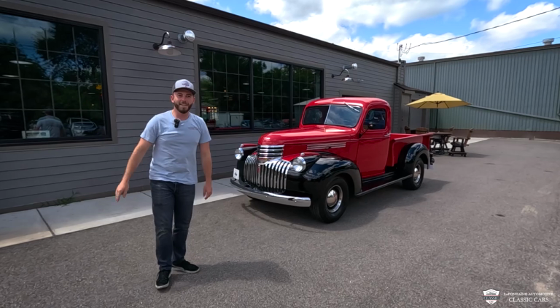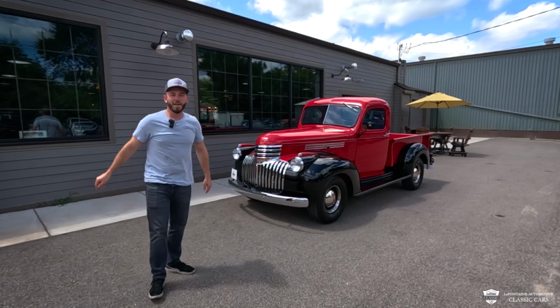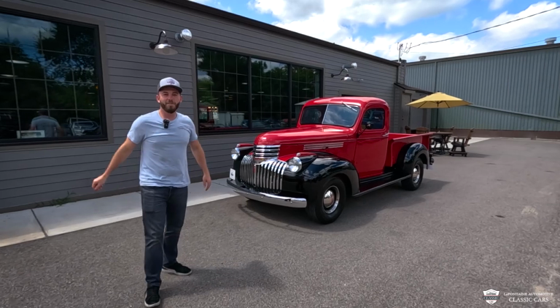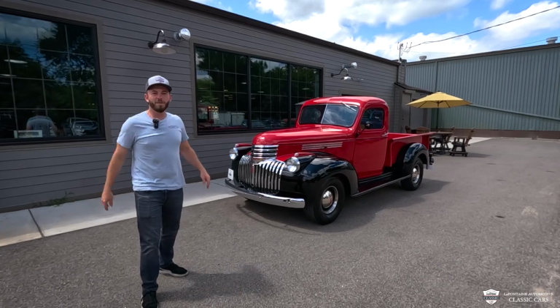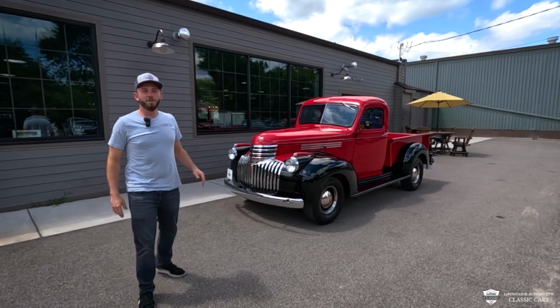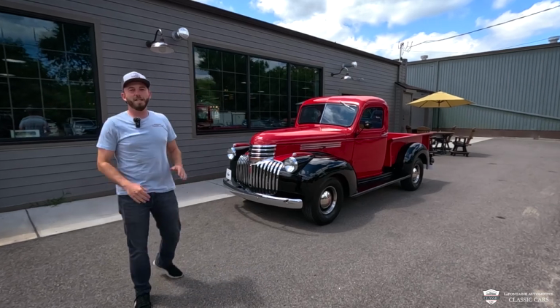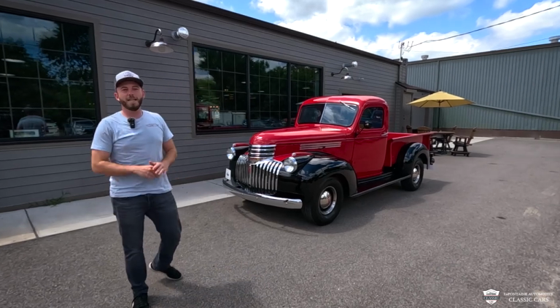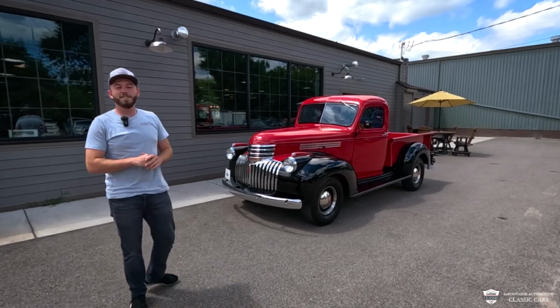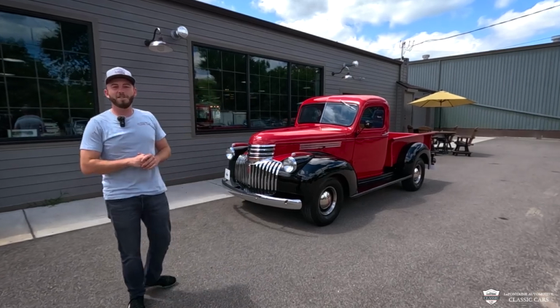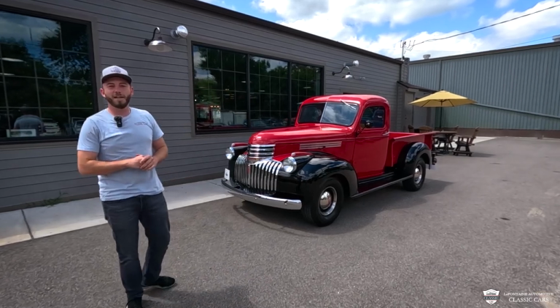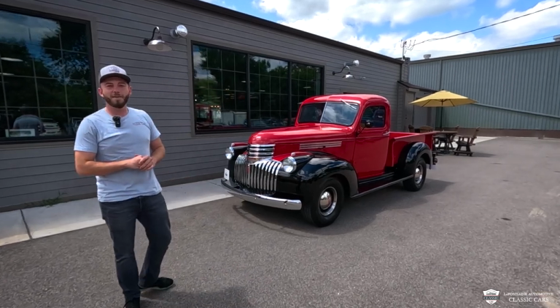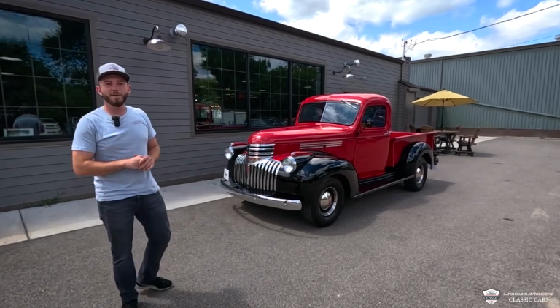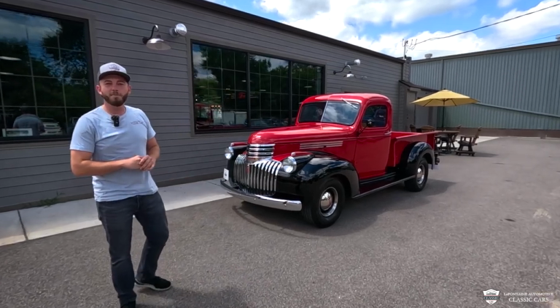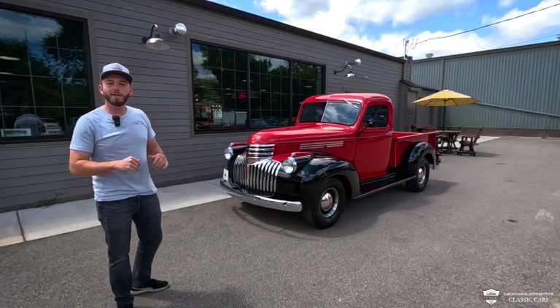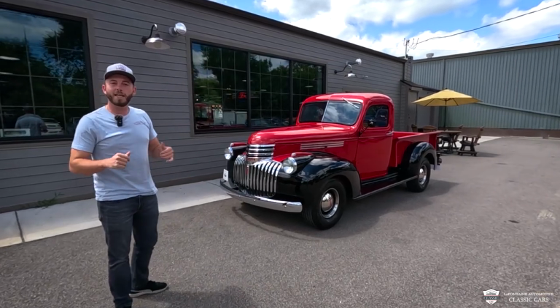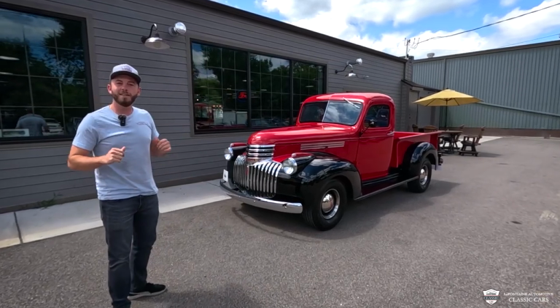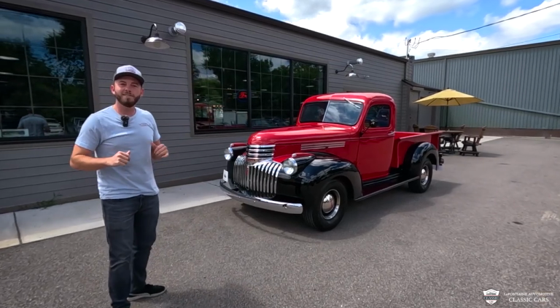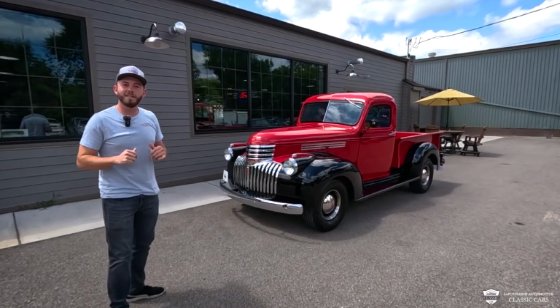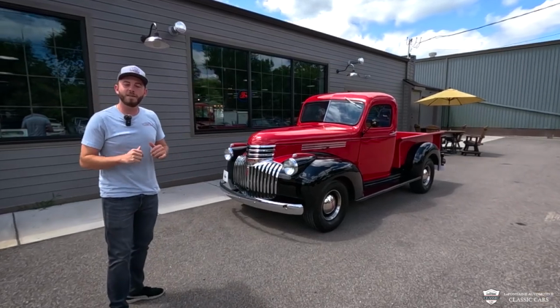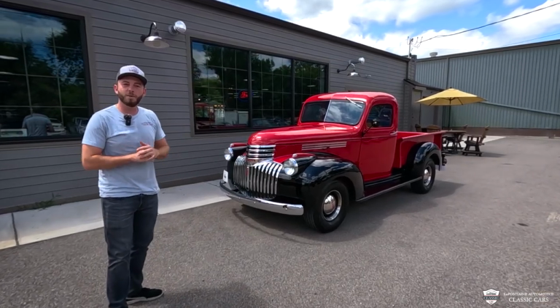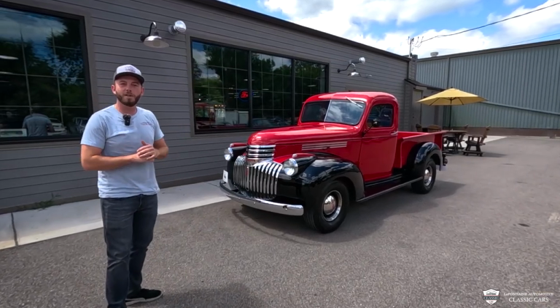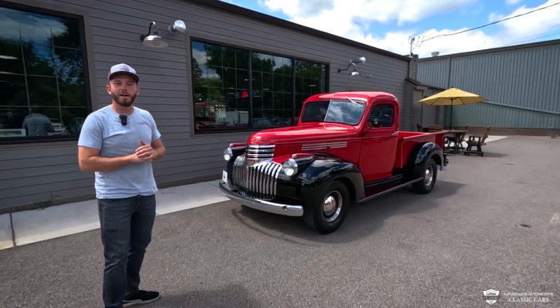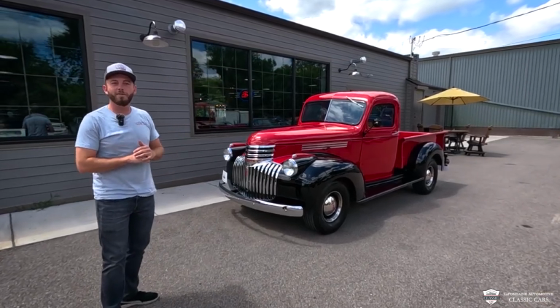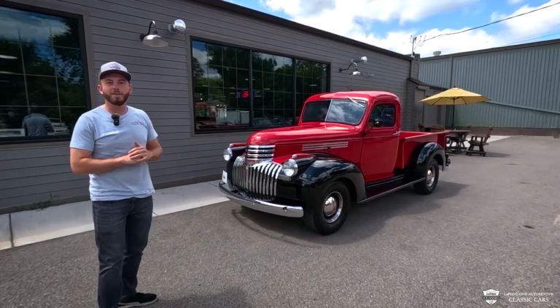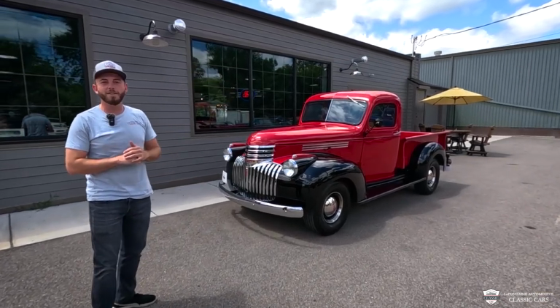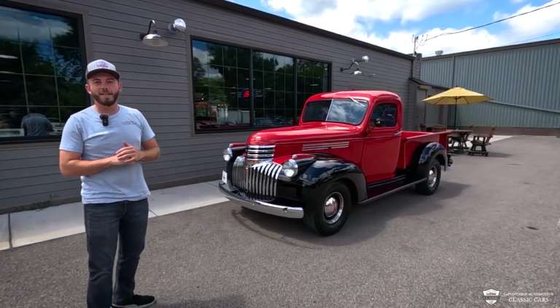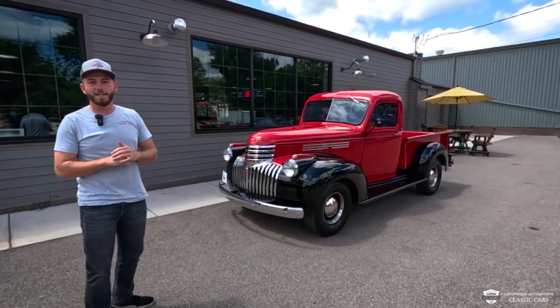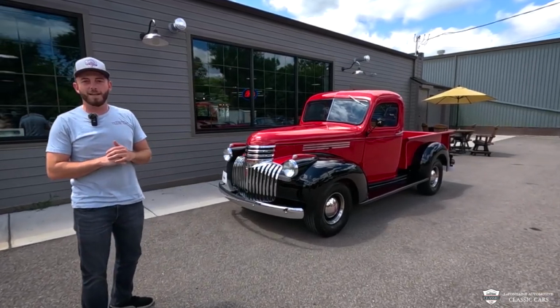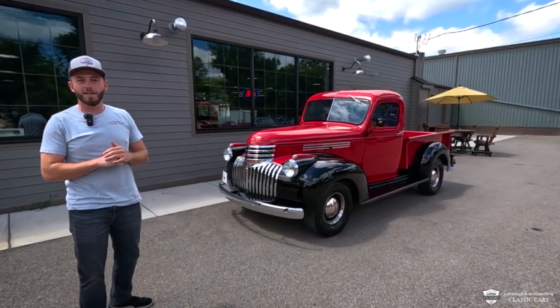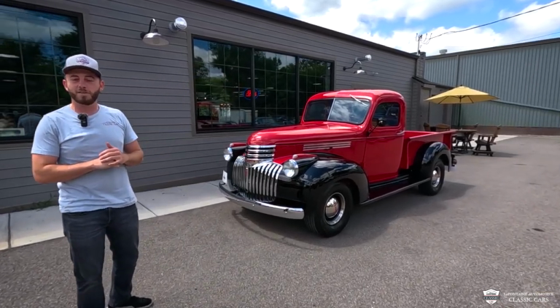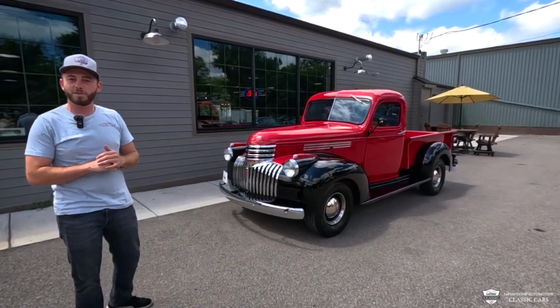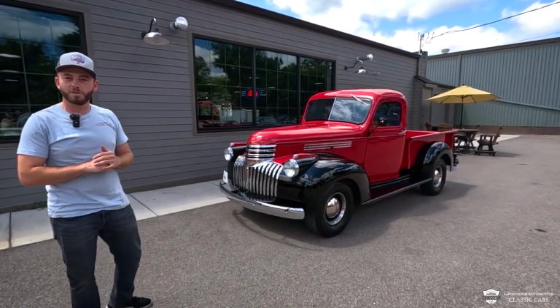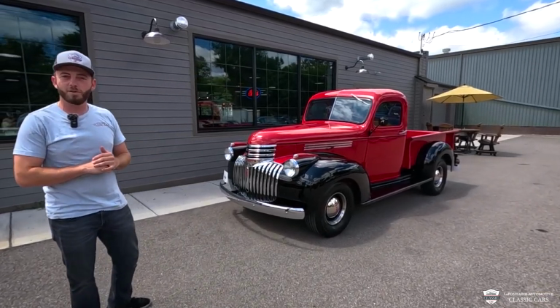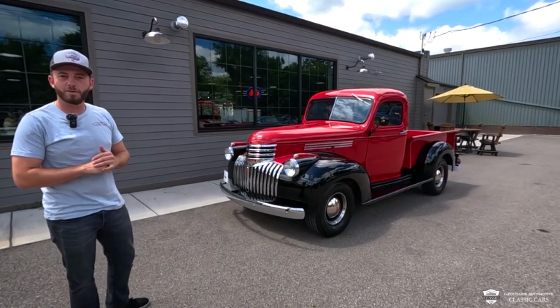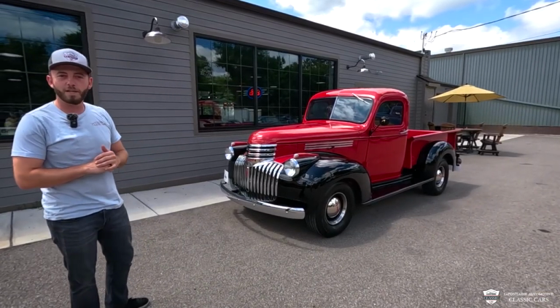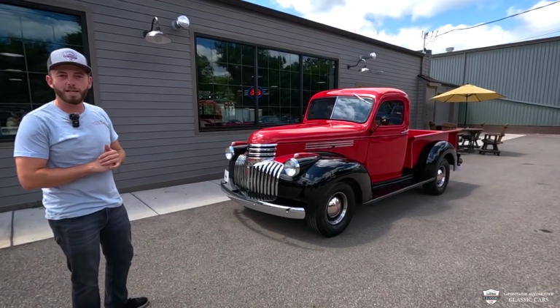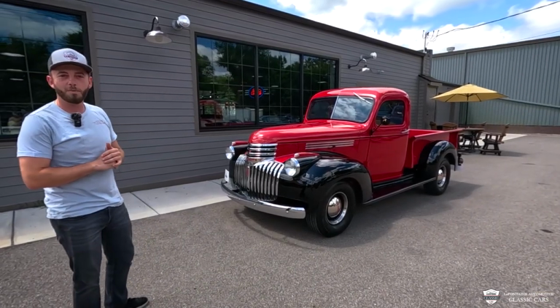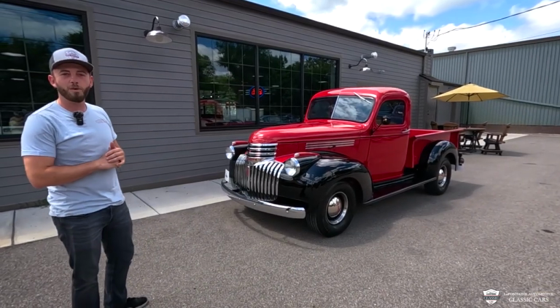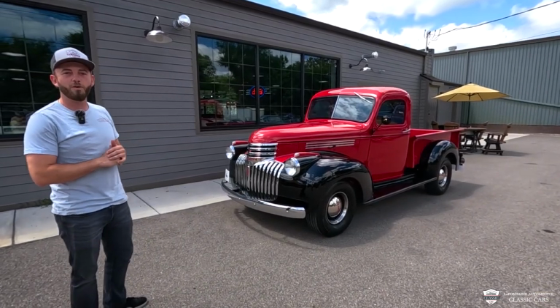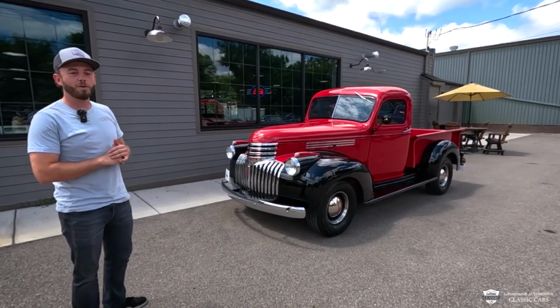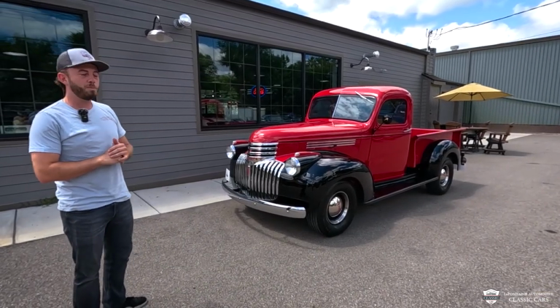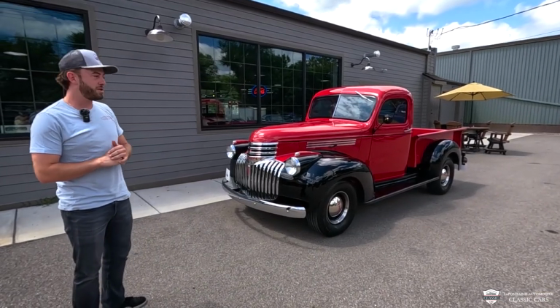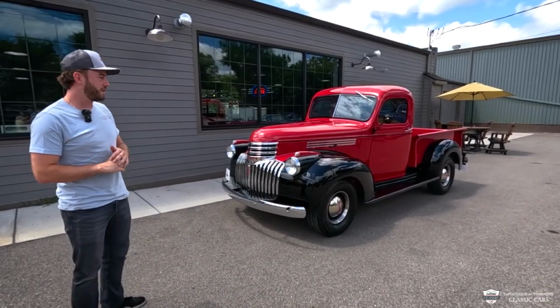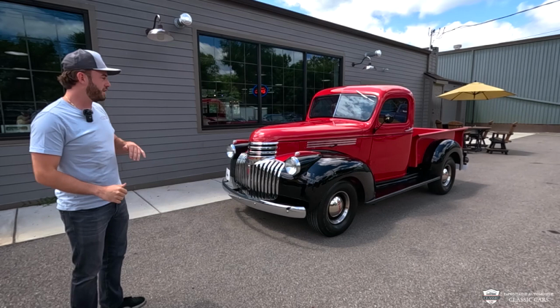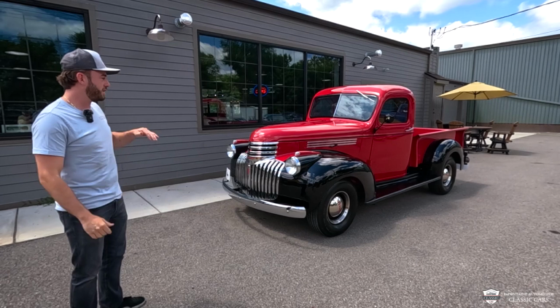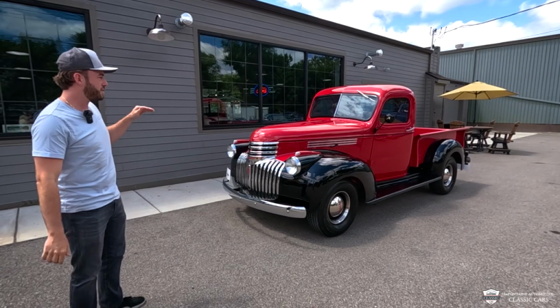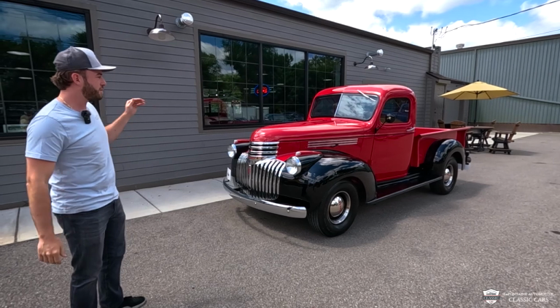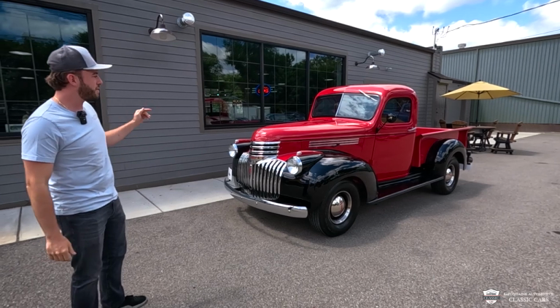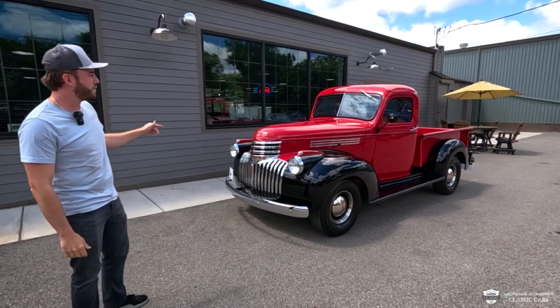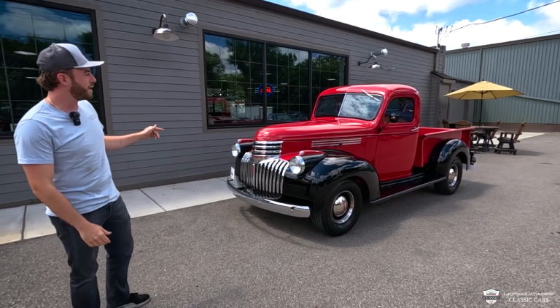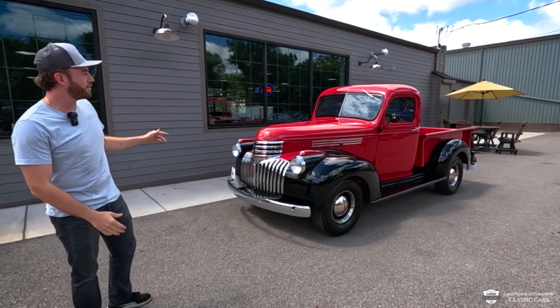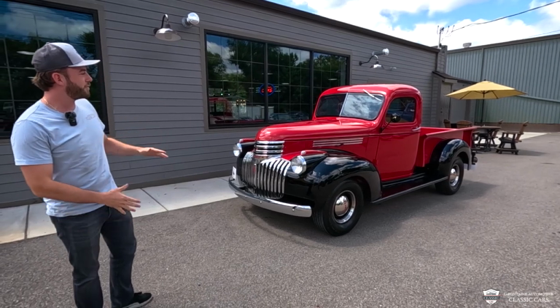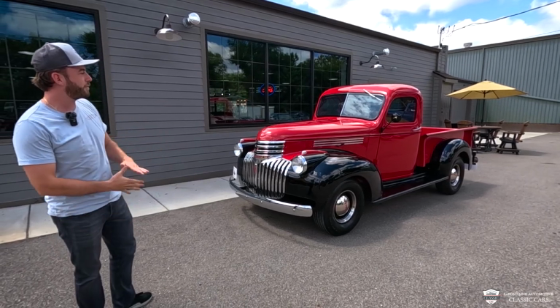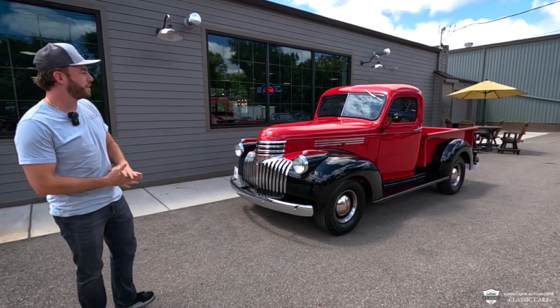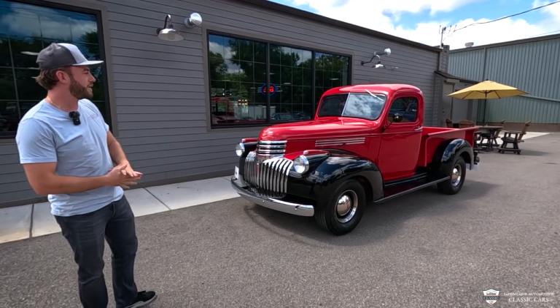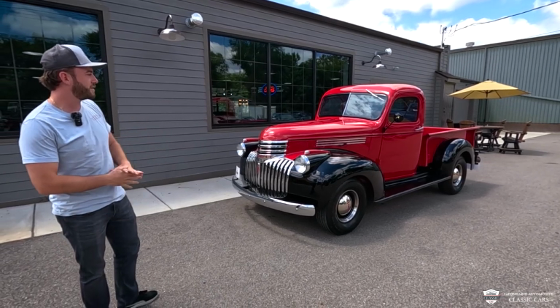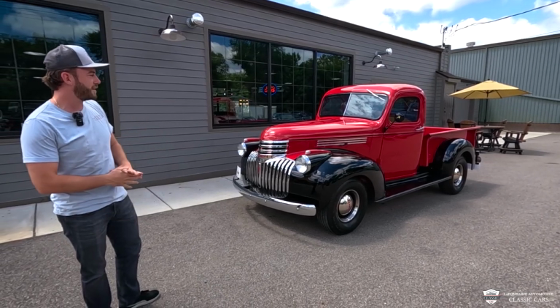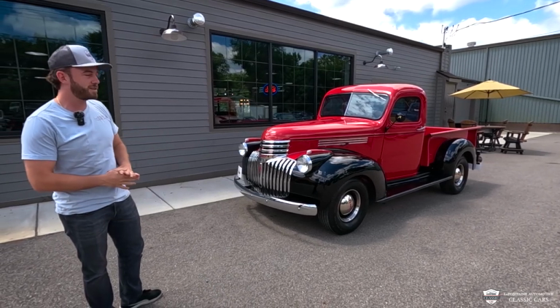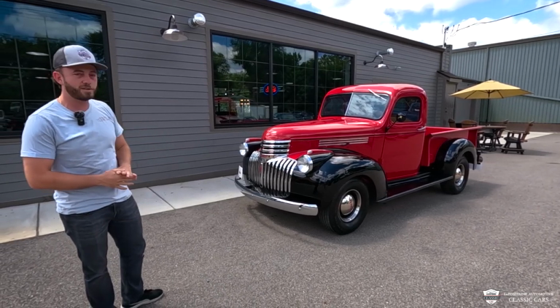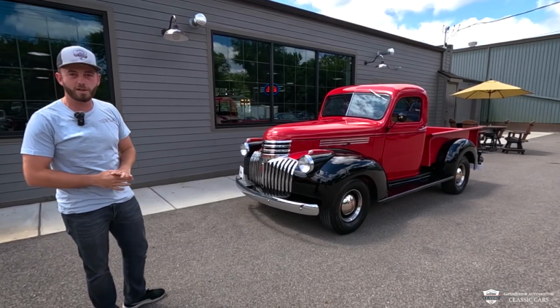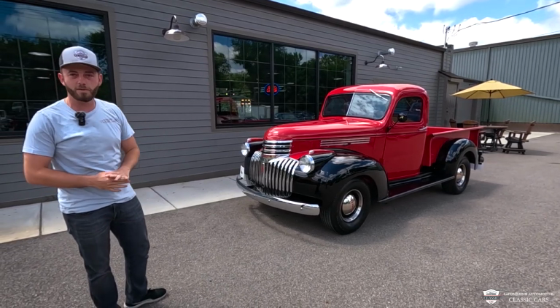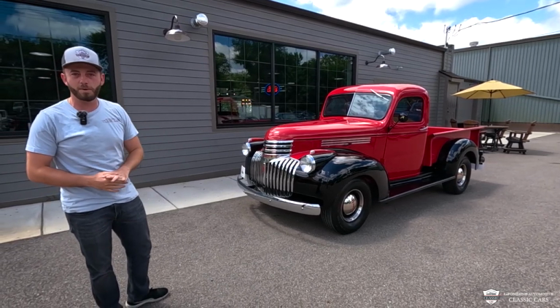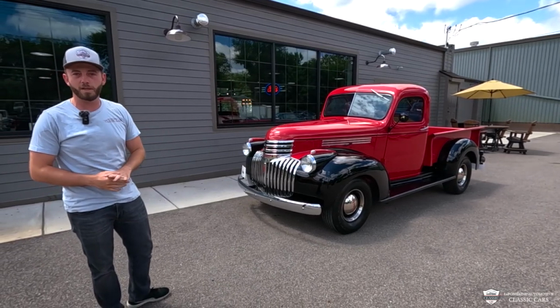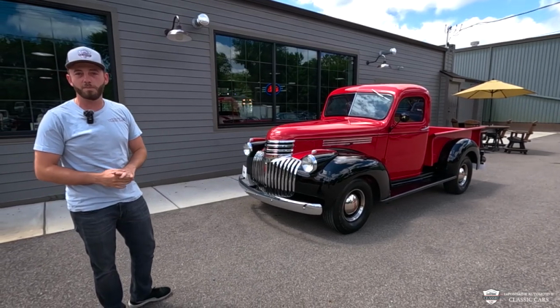Good afternoon ladies and gentlemen, McKenzie here with LaFontaine Classics over in Milford, Michigan, showing you a '46 Chevy pickup.